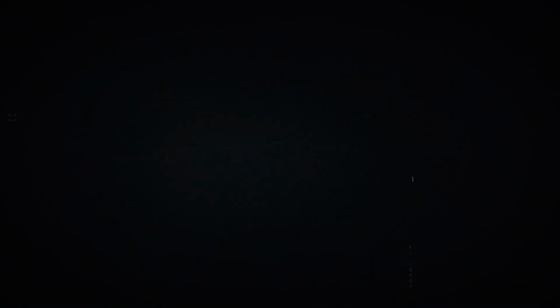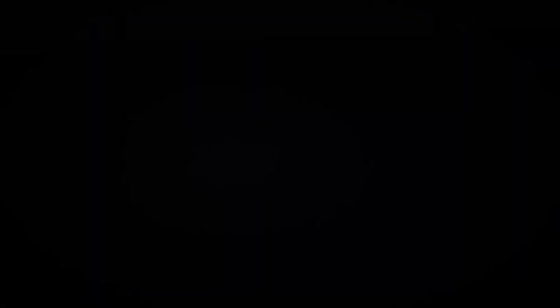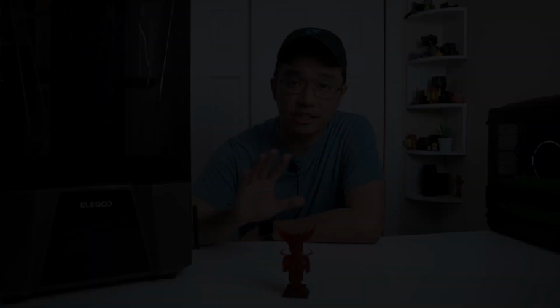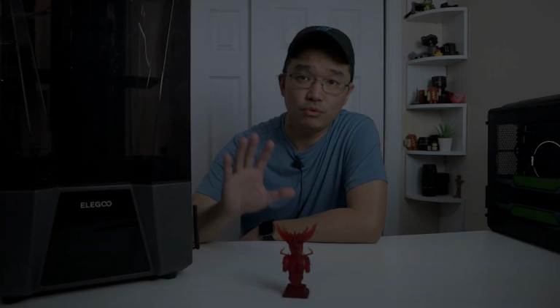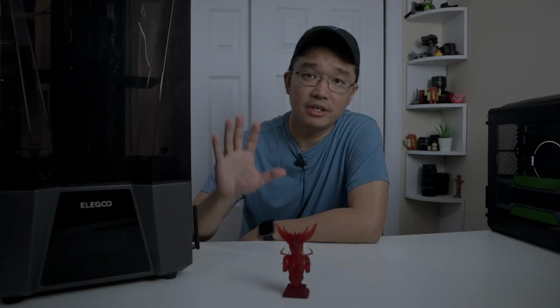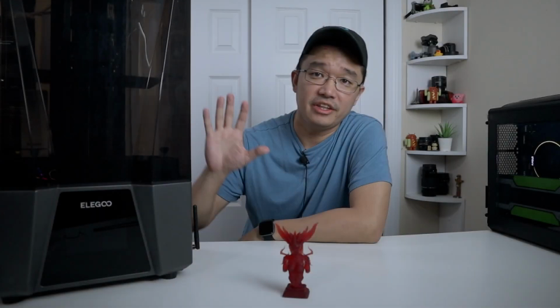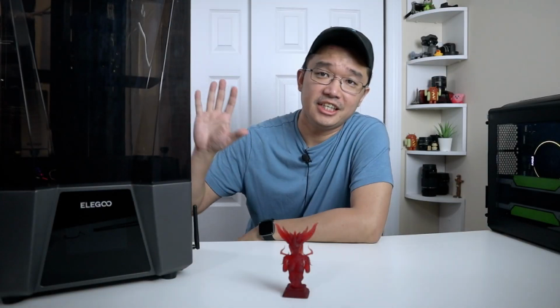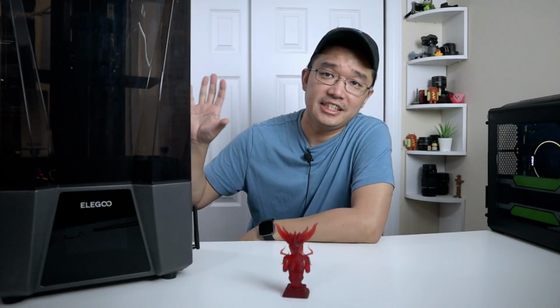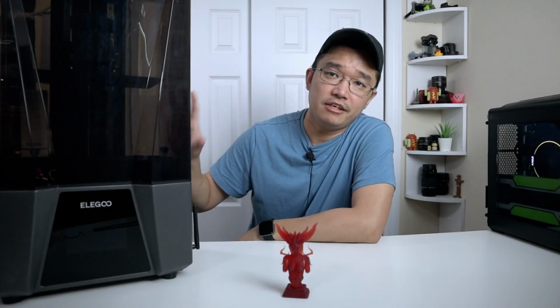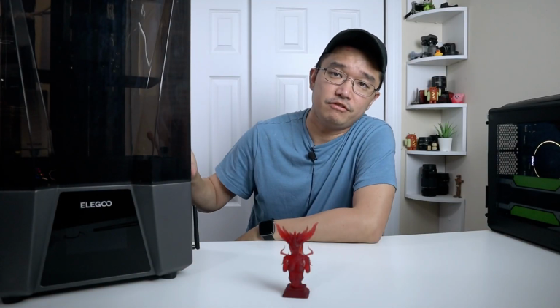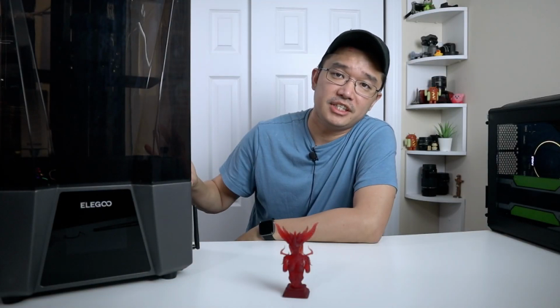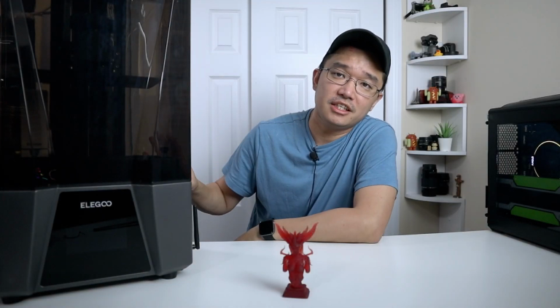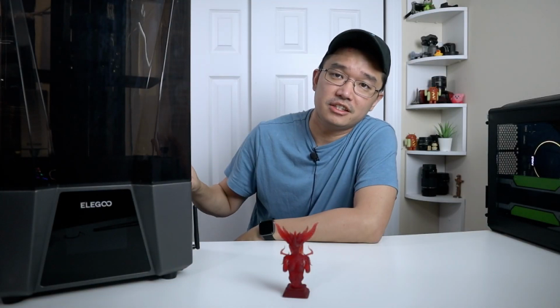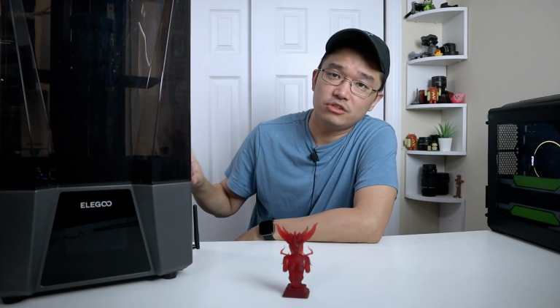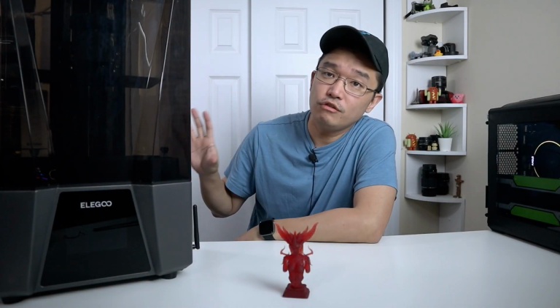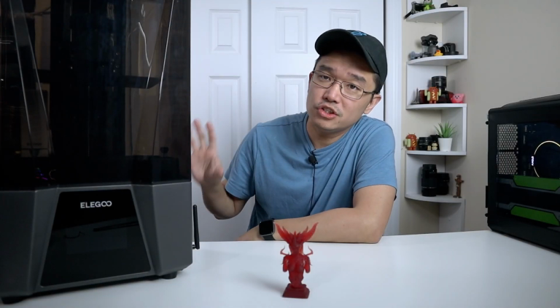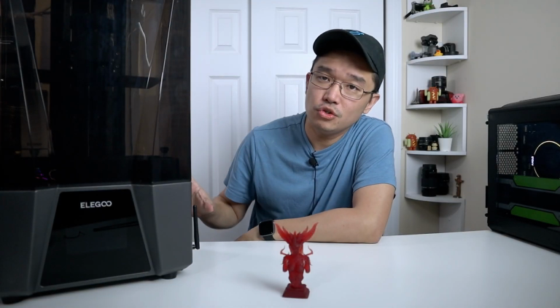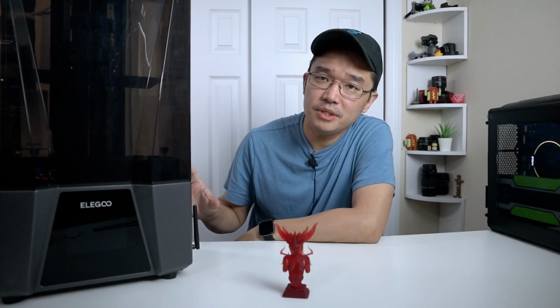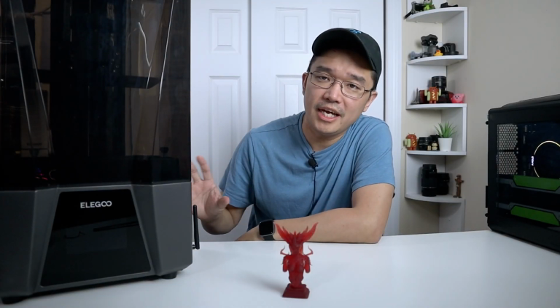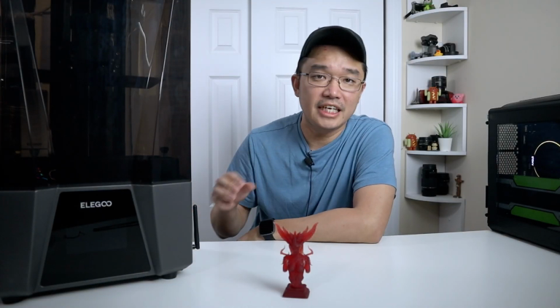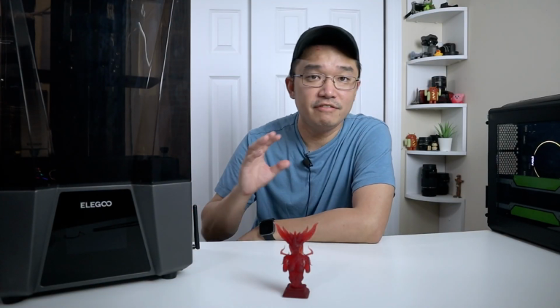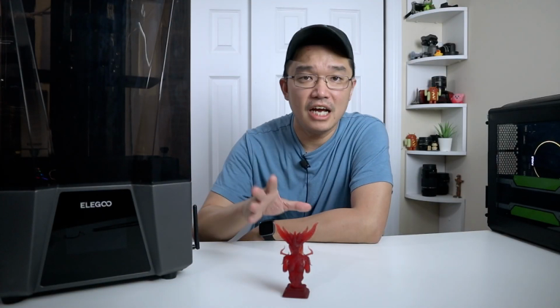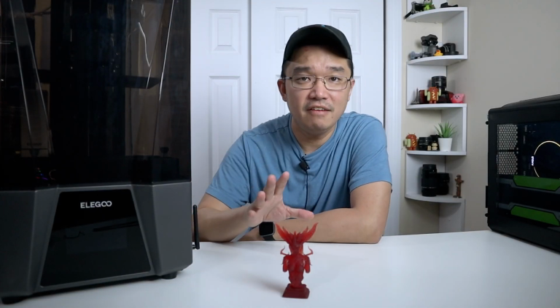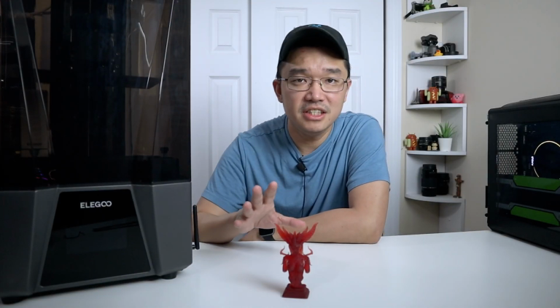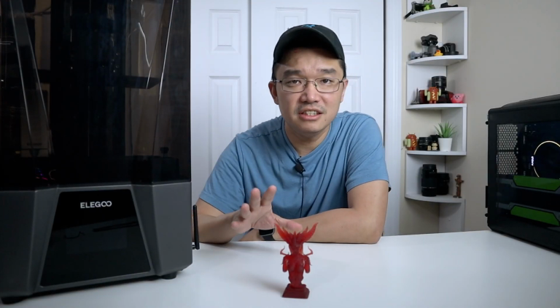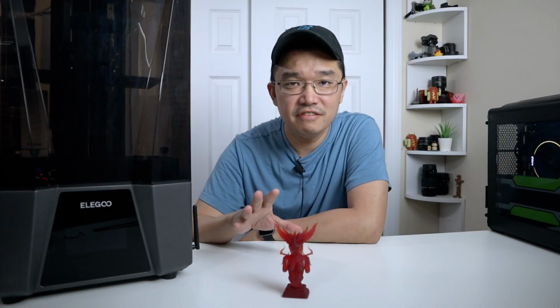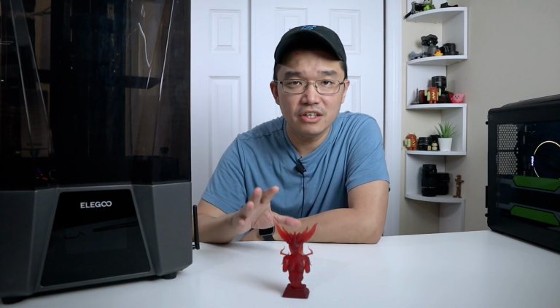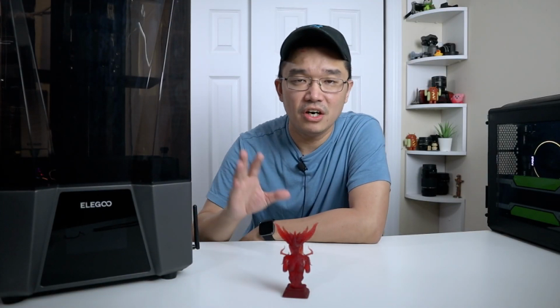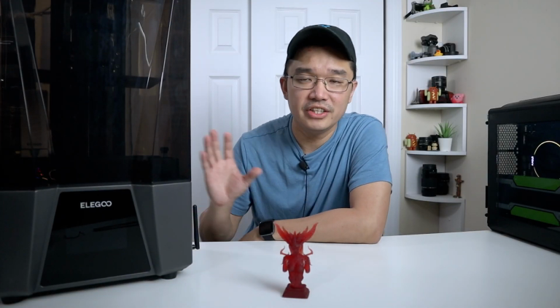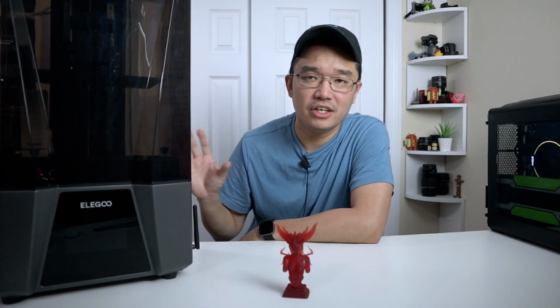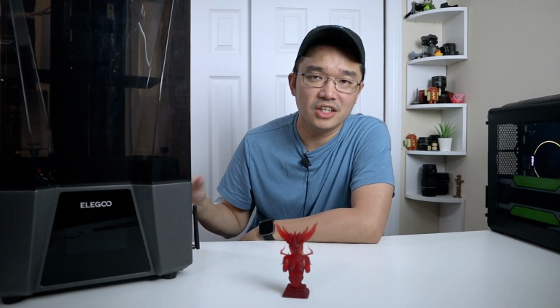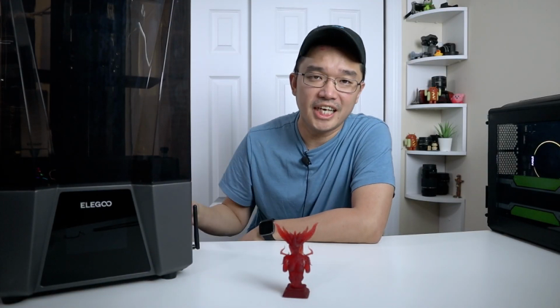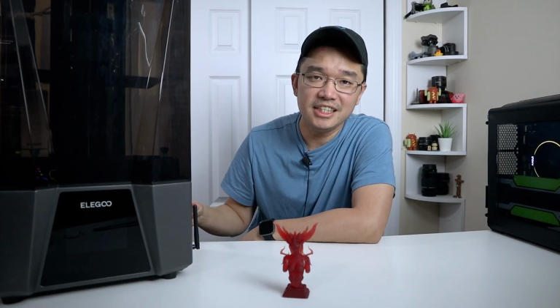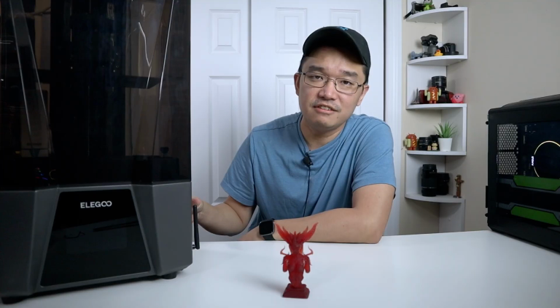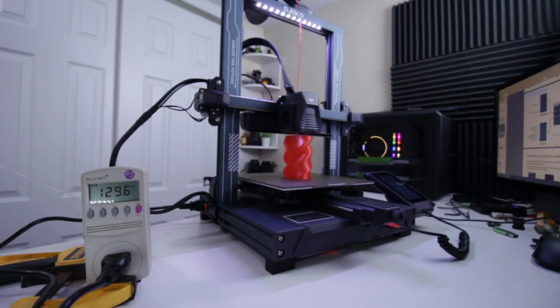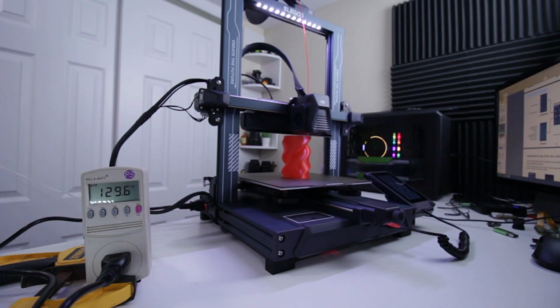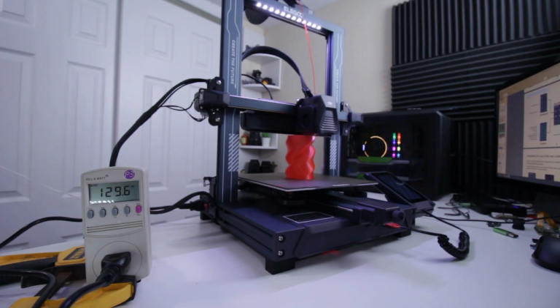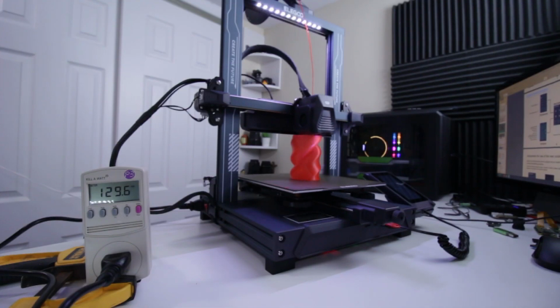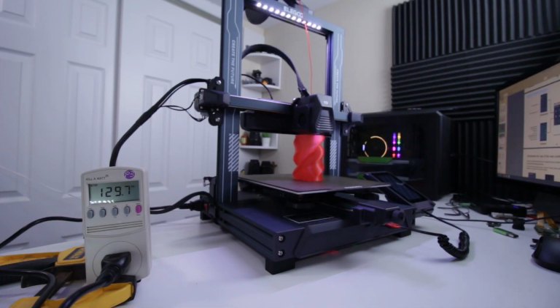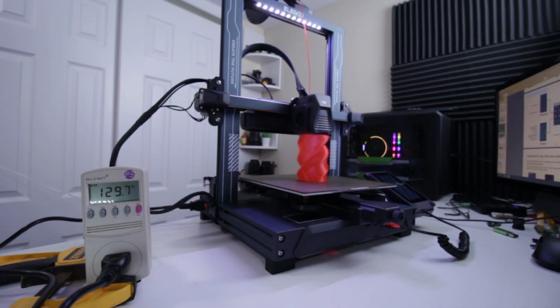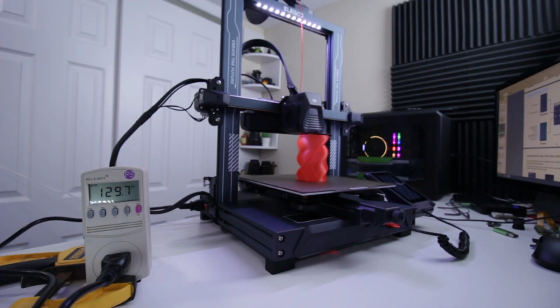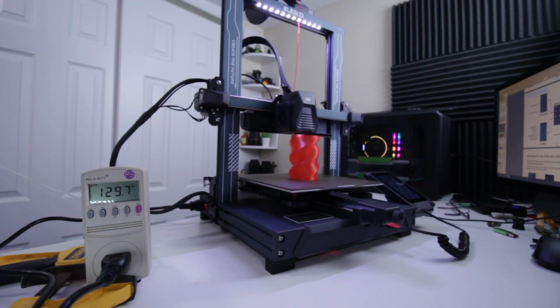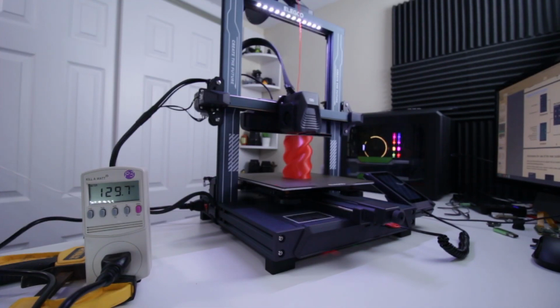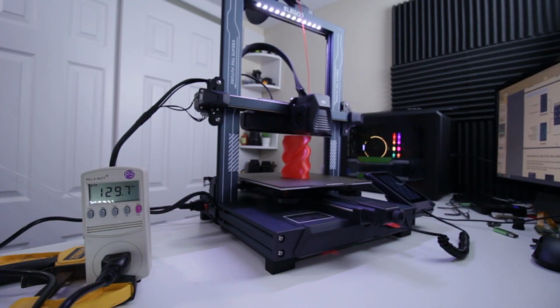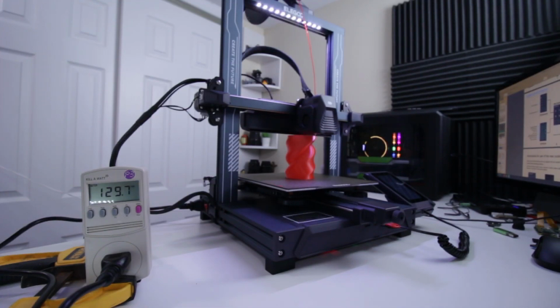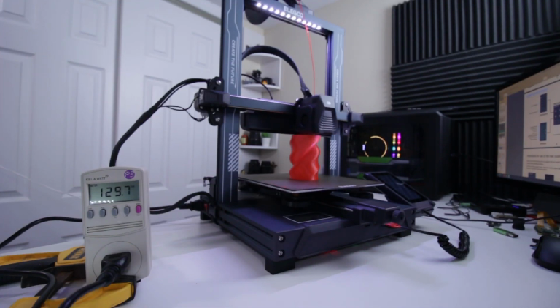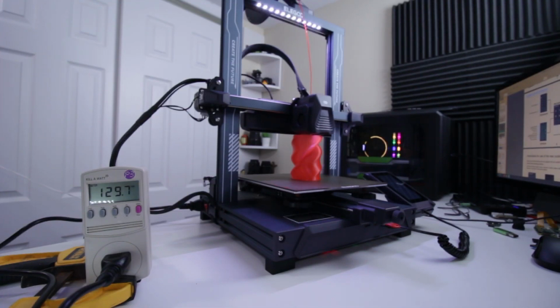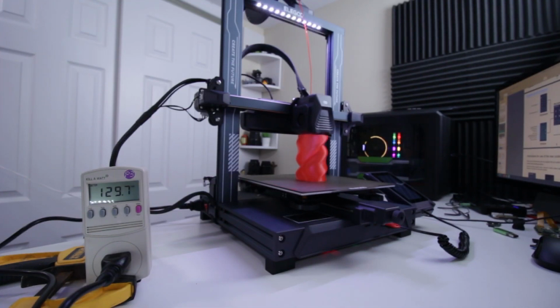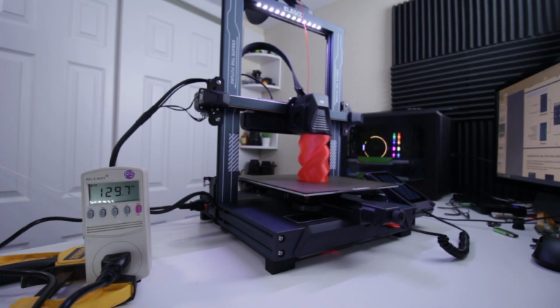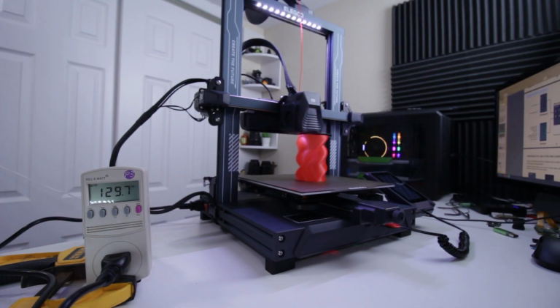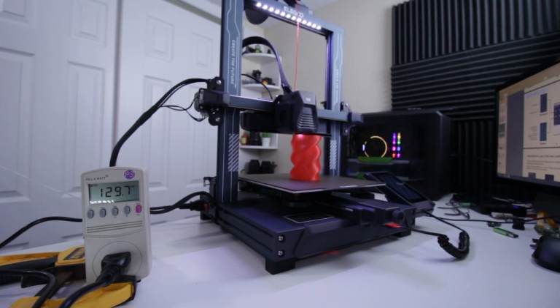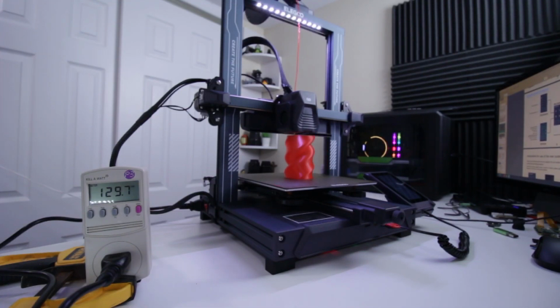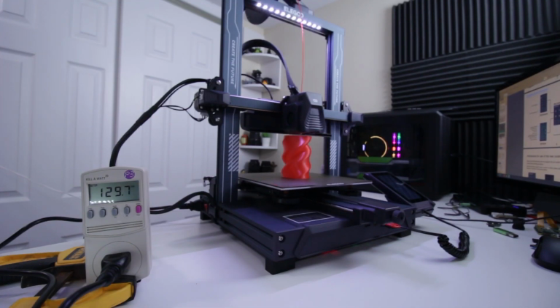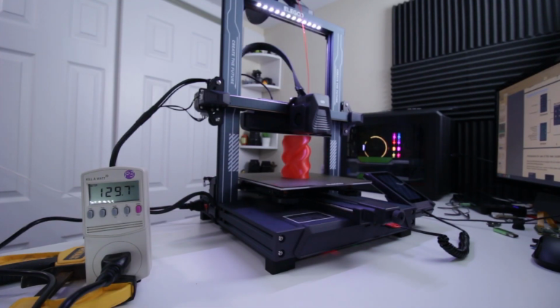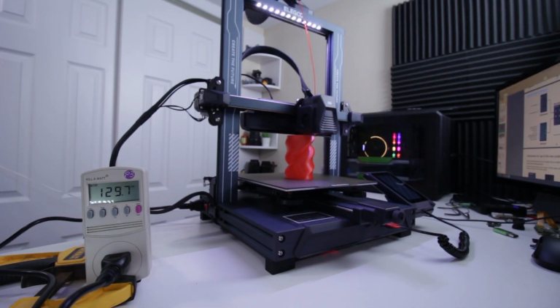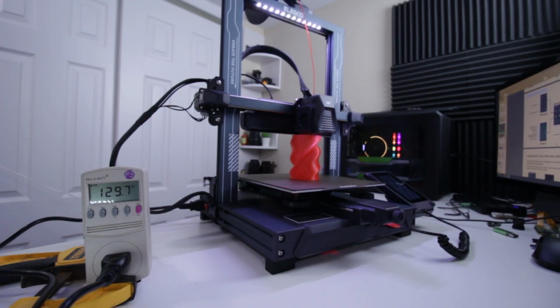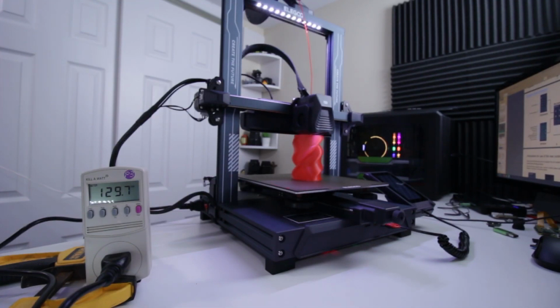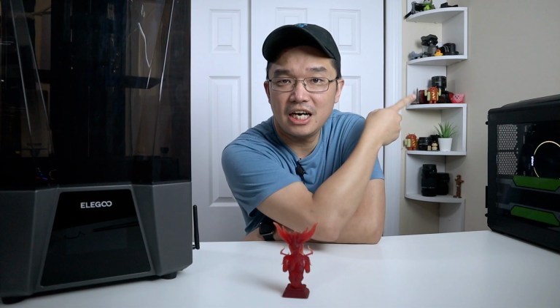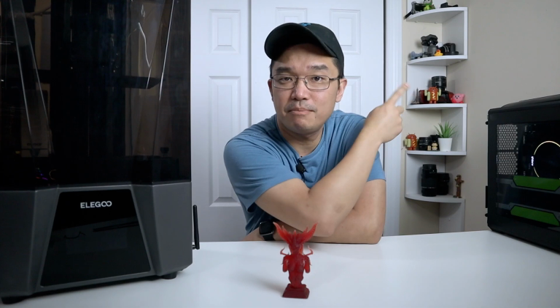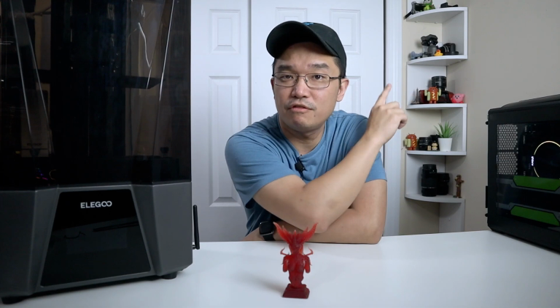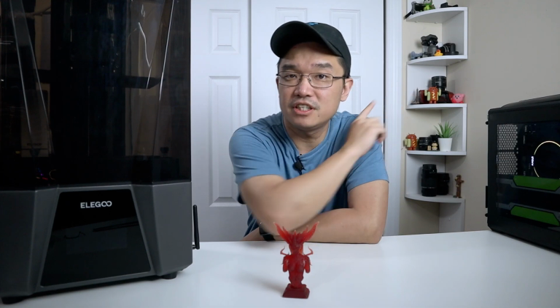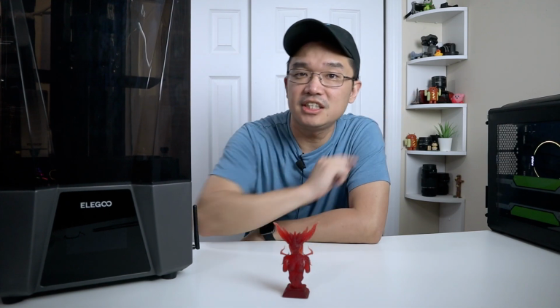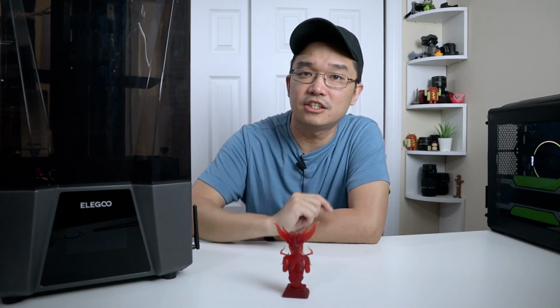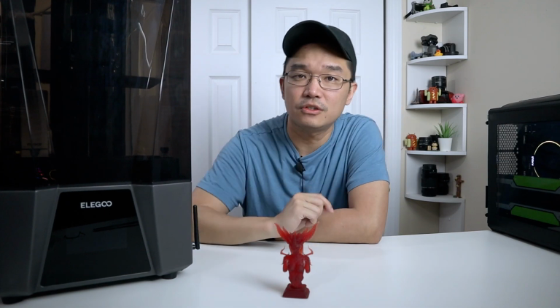I do want to thank Elegoo for sending this over to me, and if you haven't seen the video on their latest fastest FDM printer, I'll leave a link at the top over here.